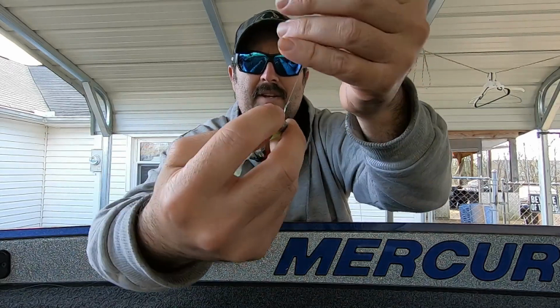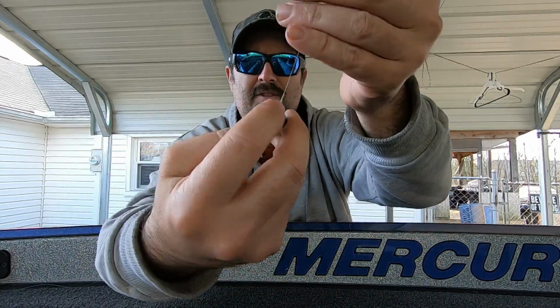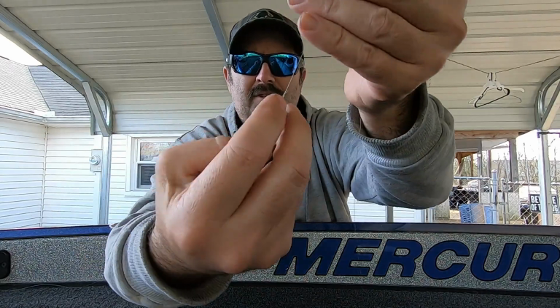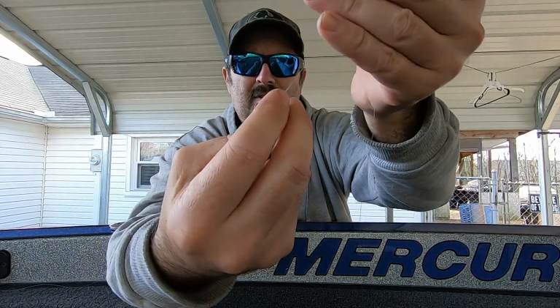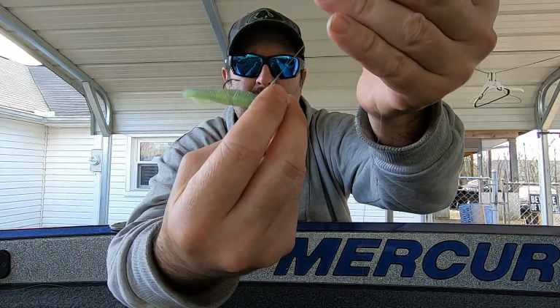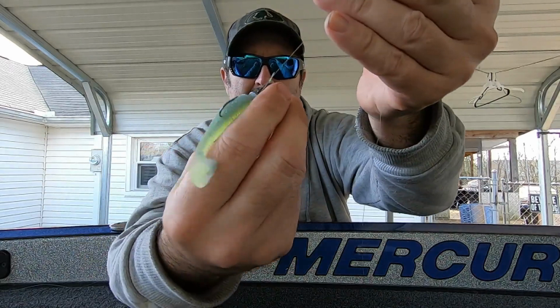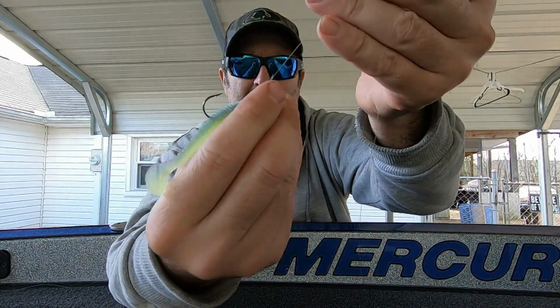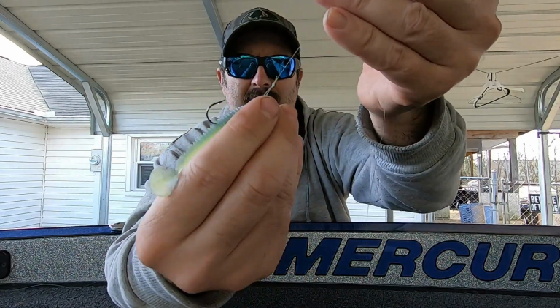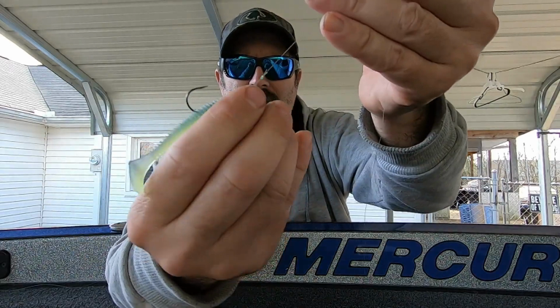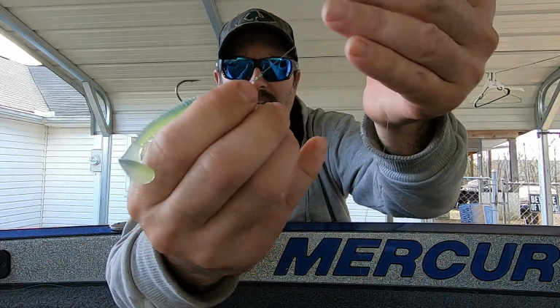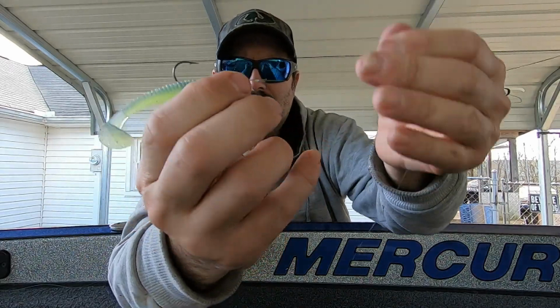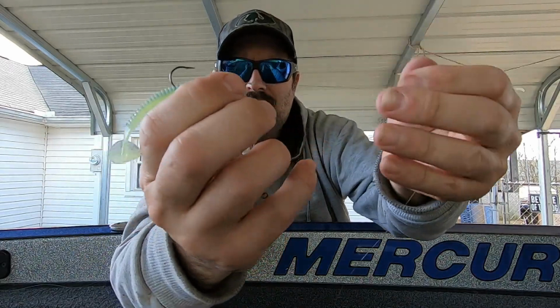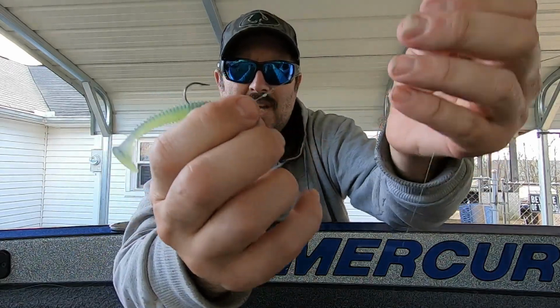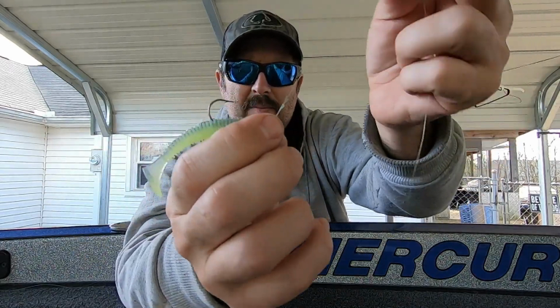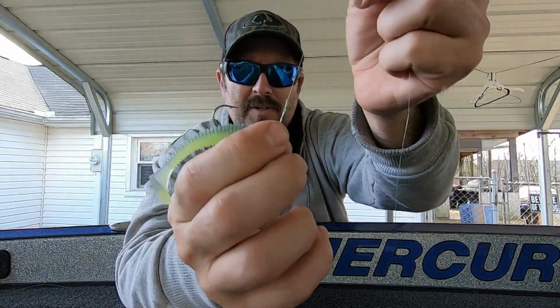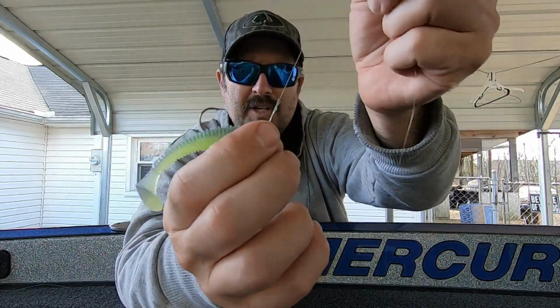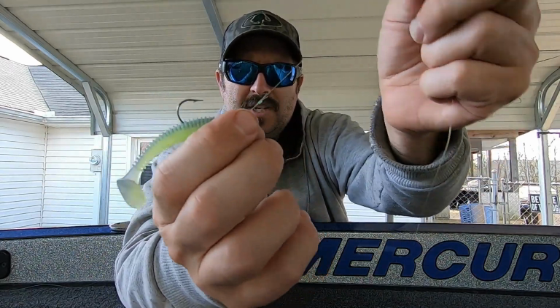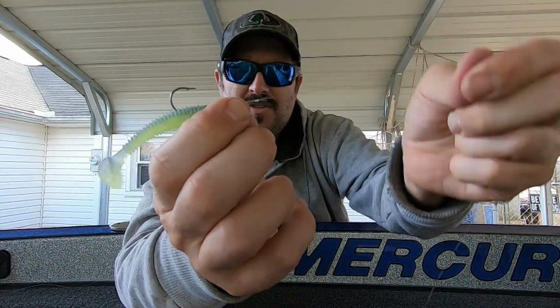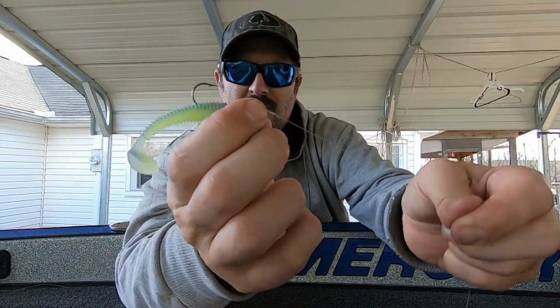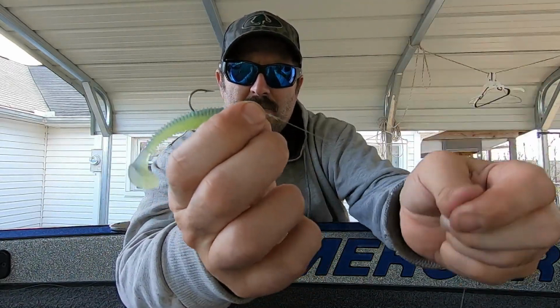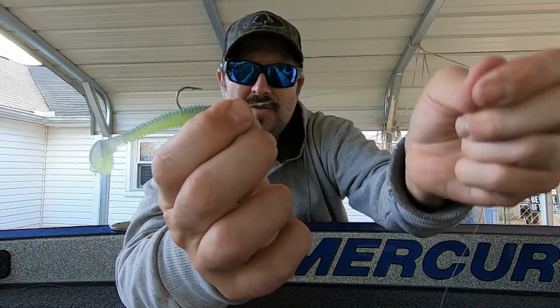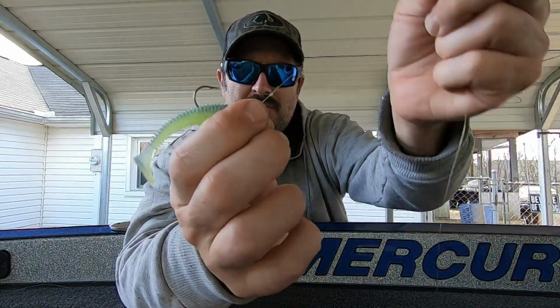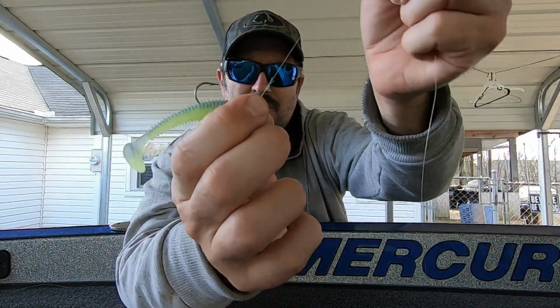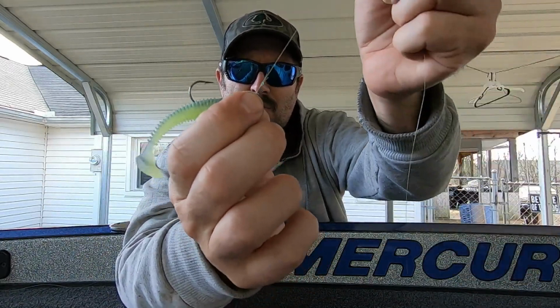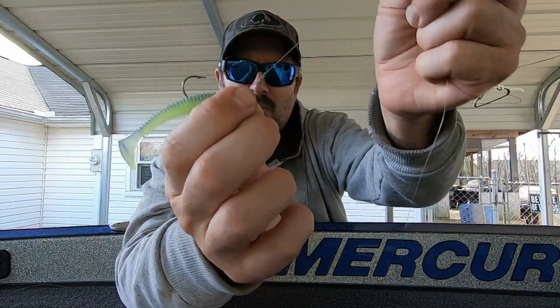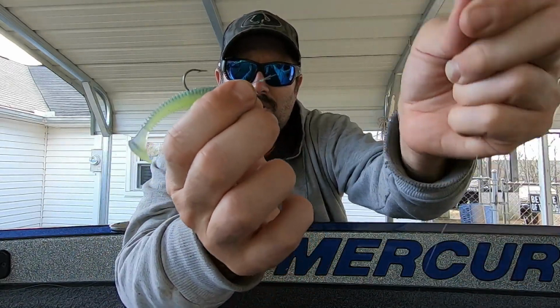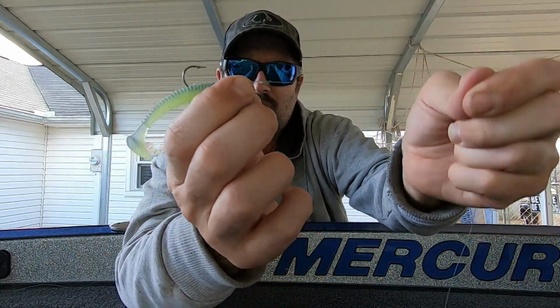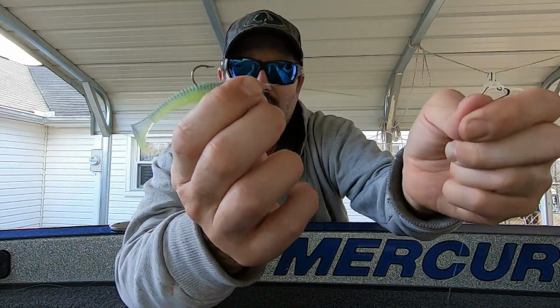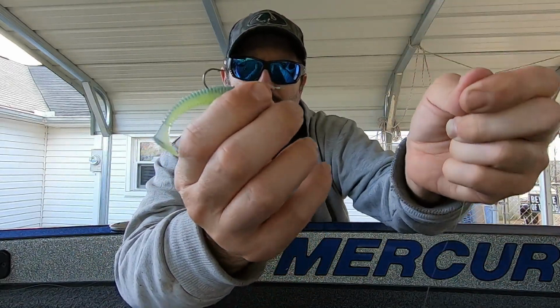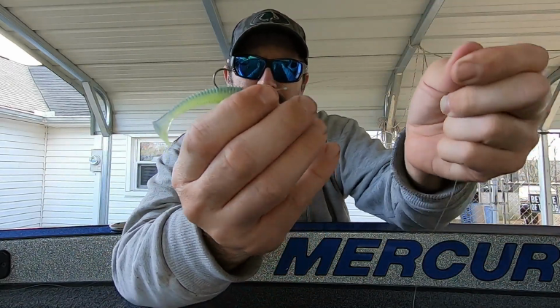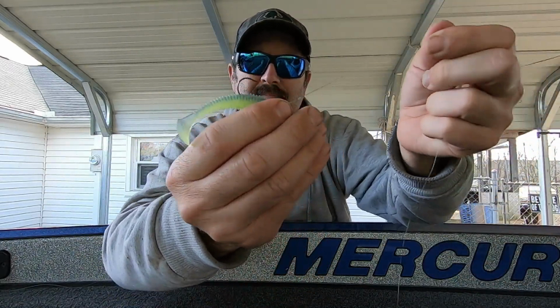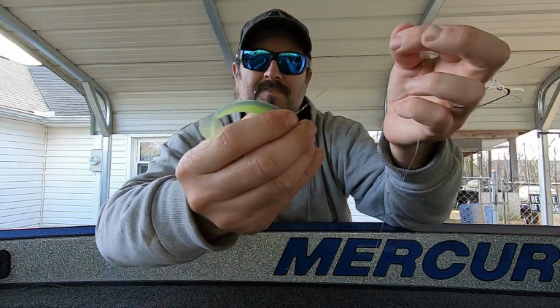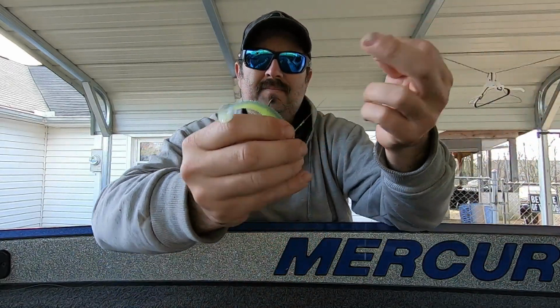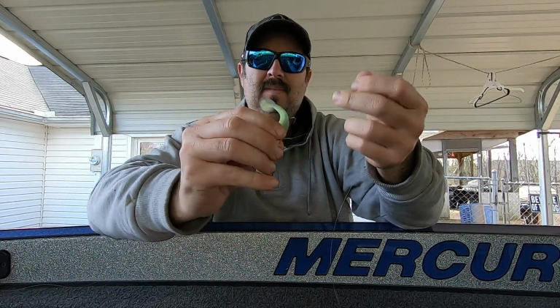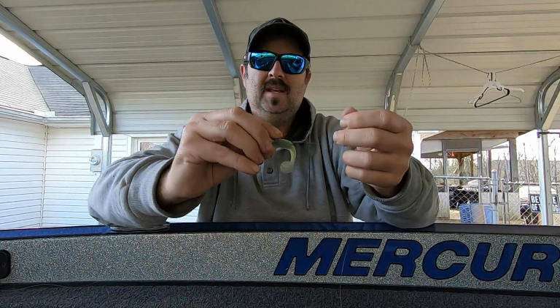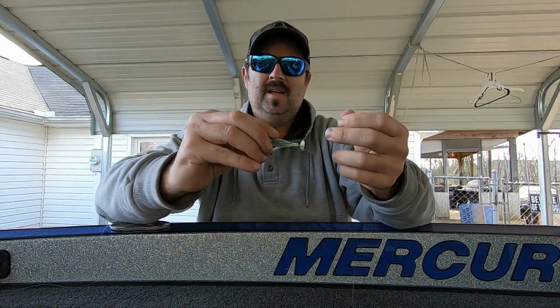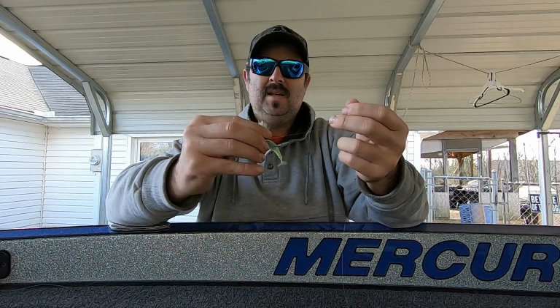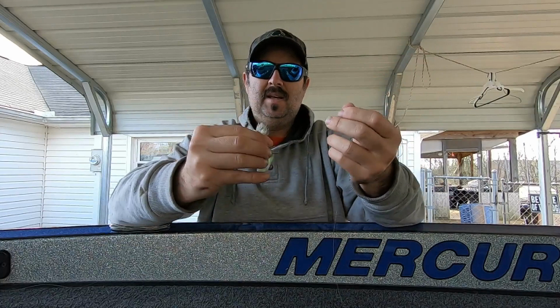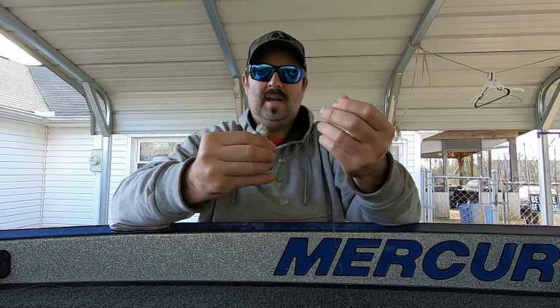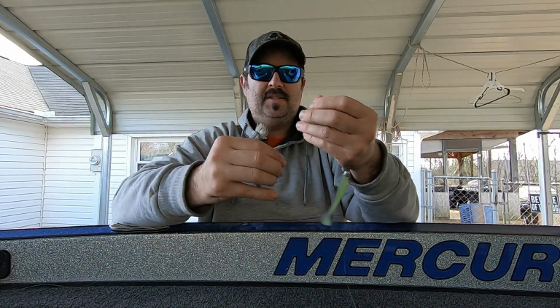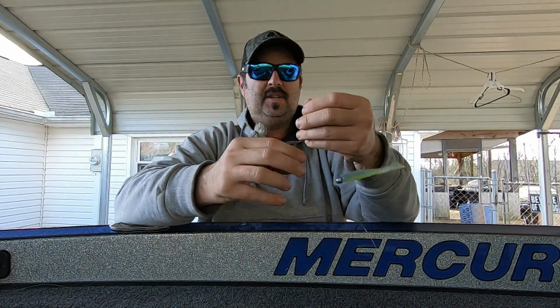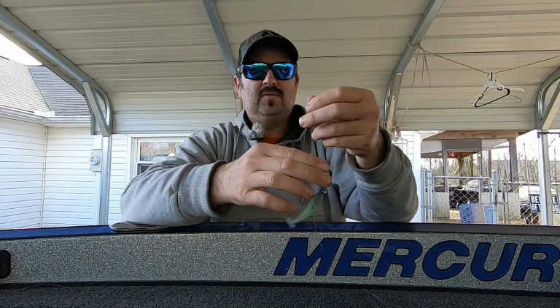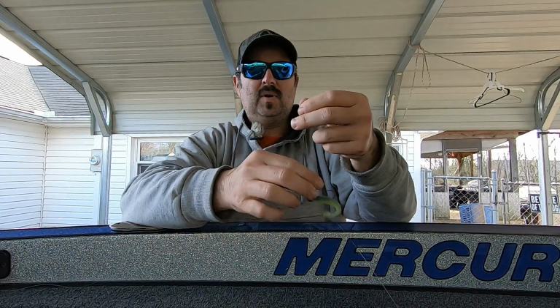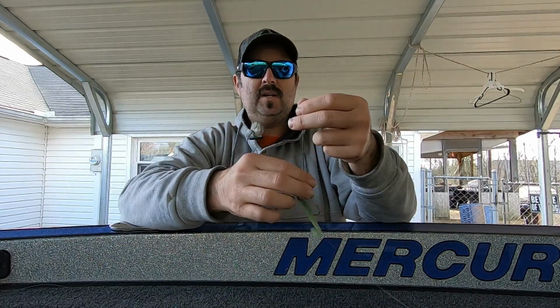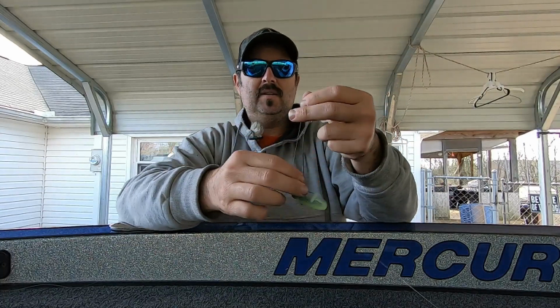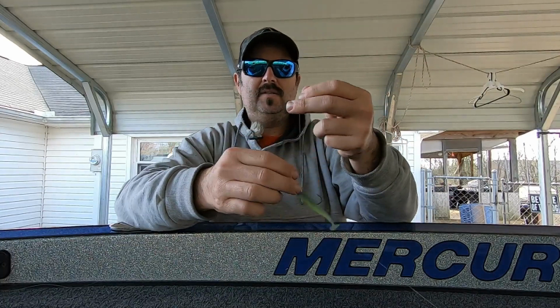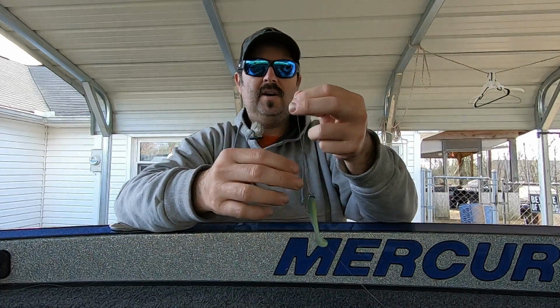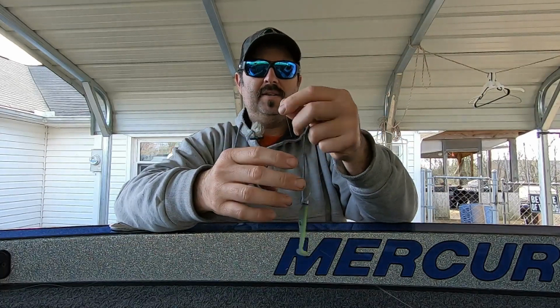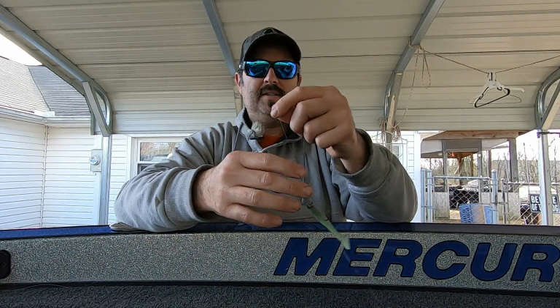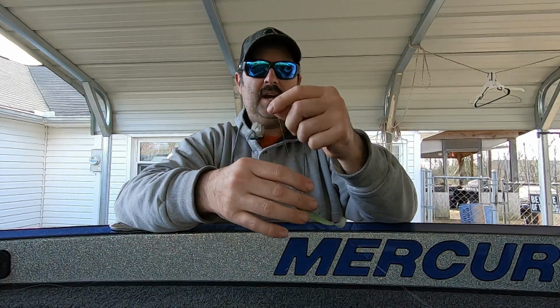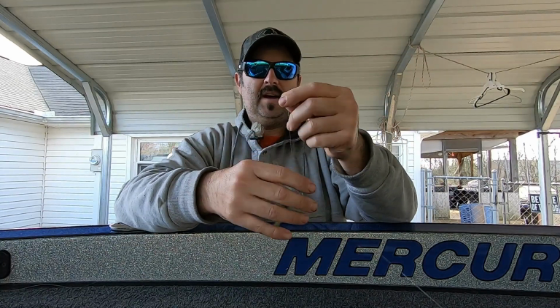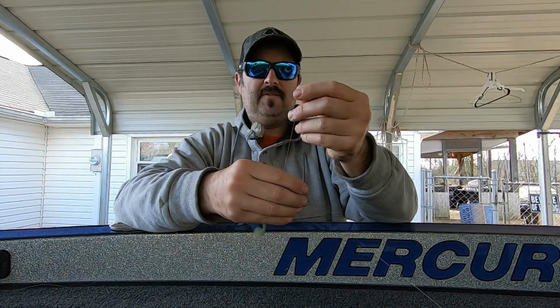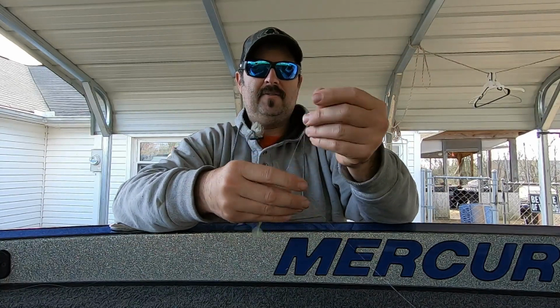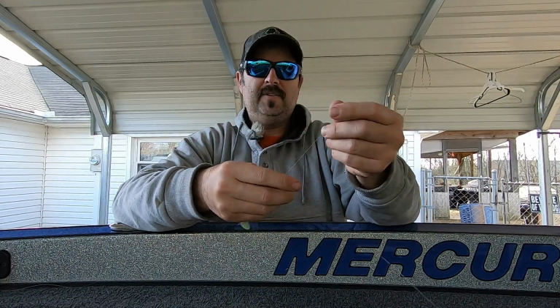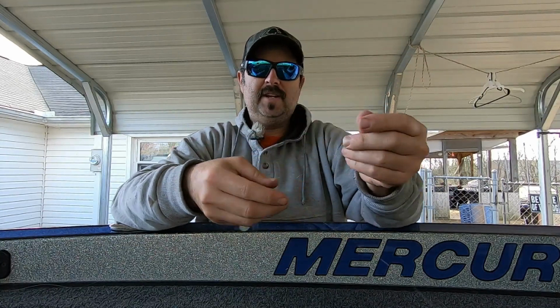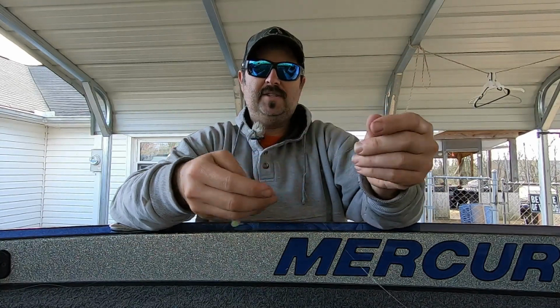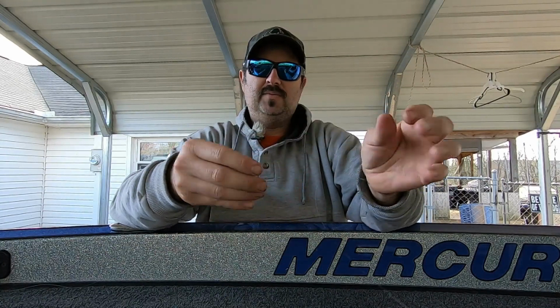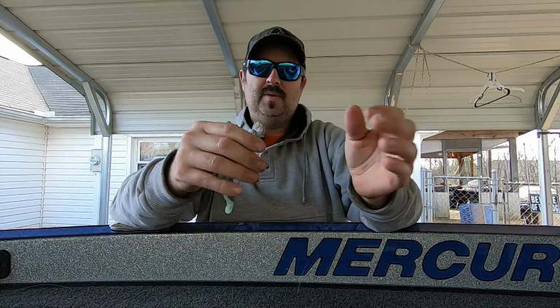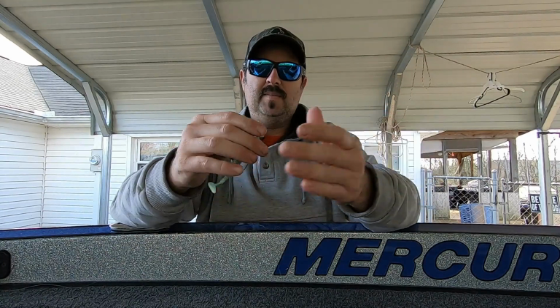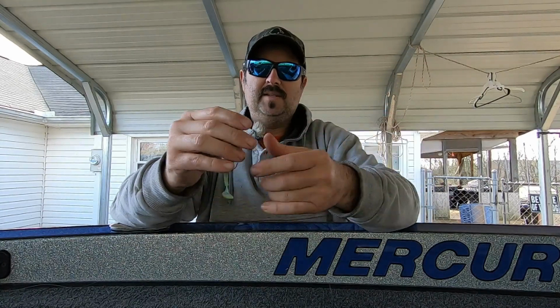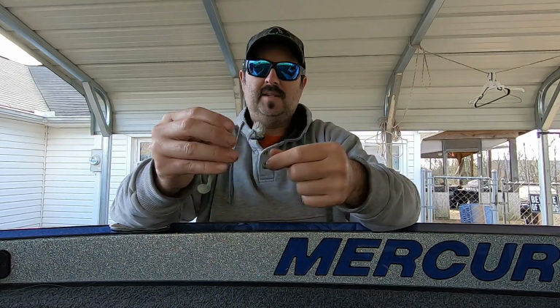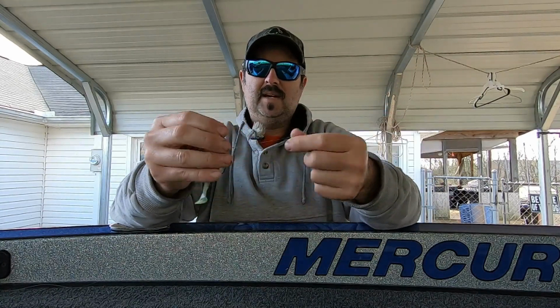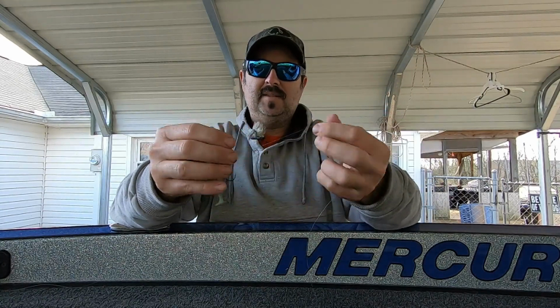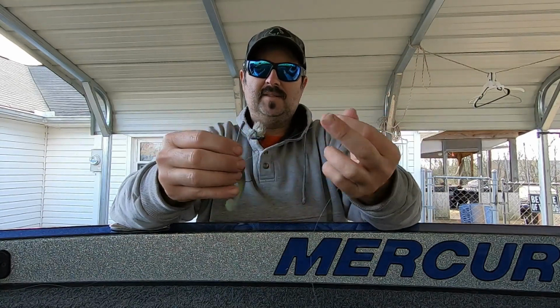That's your loop knot. You can see how much easier it moves through the water column. That's a great little knot to tie for finesse swim baits, guys.